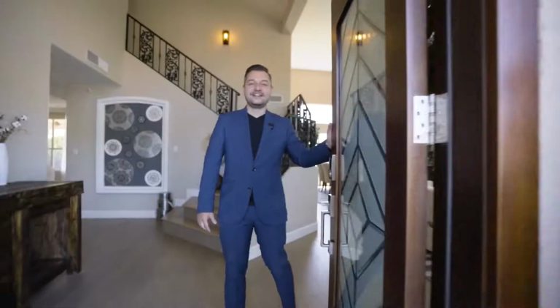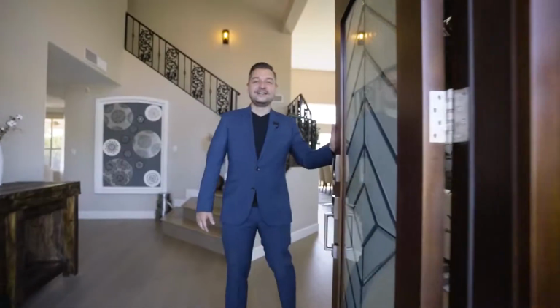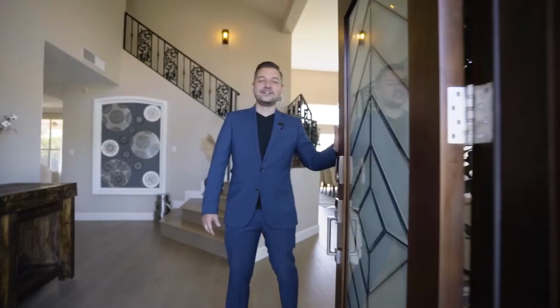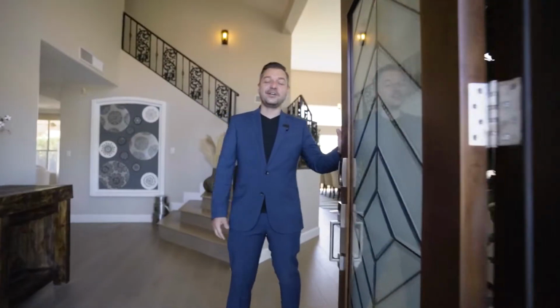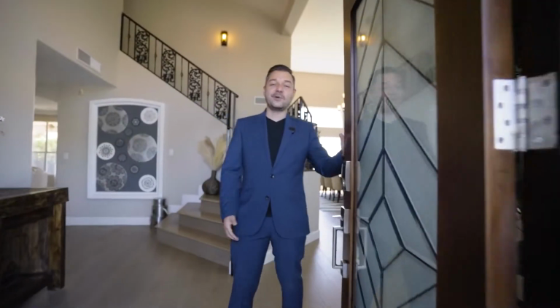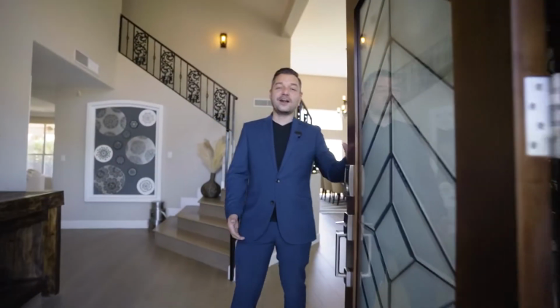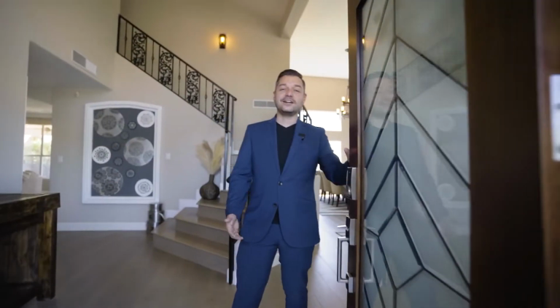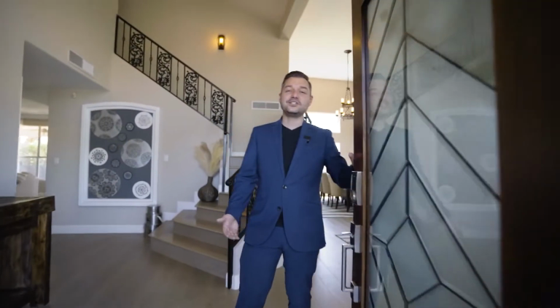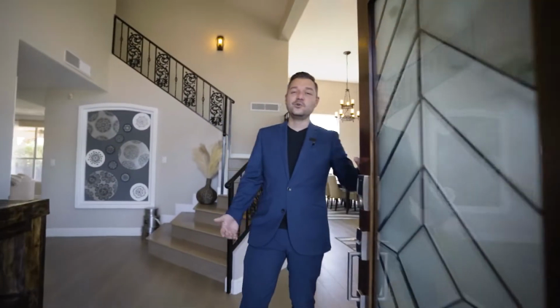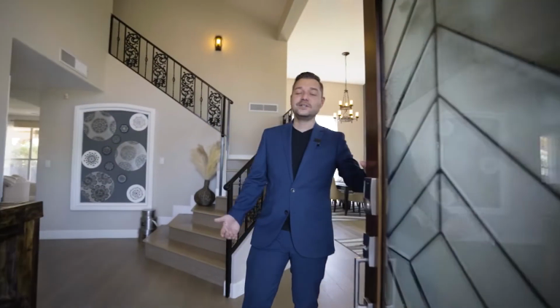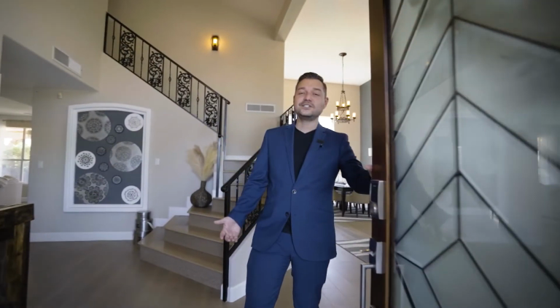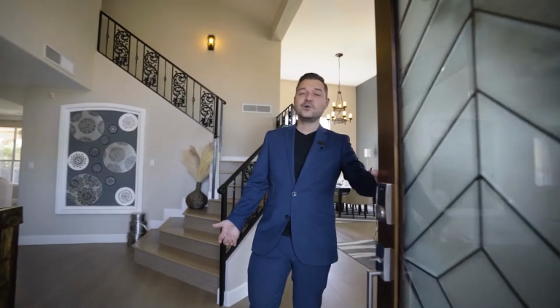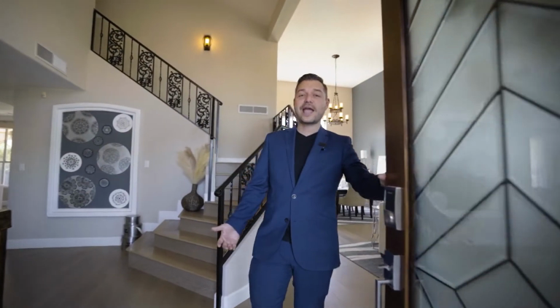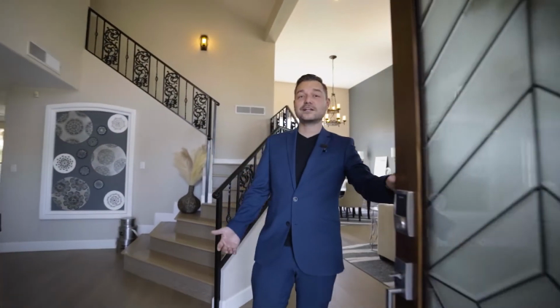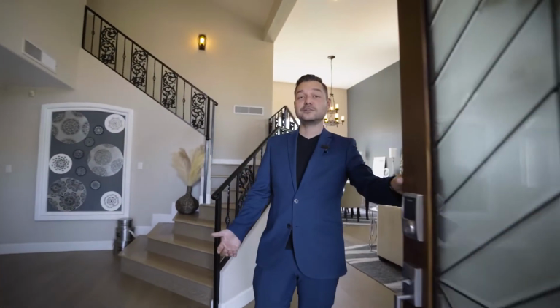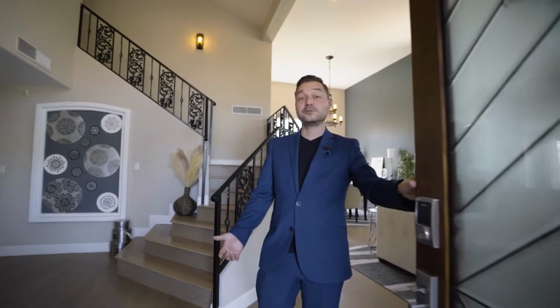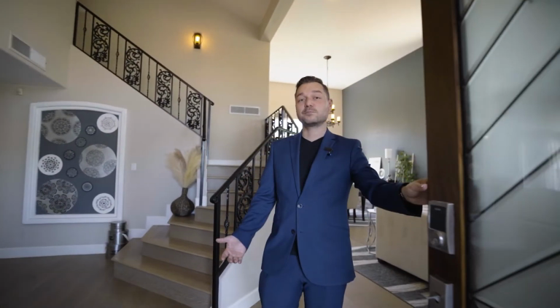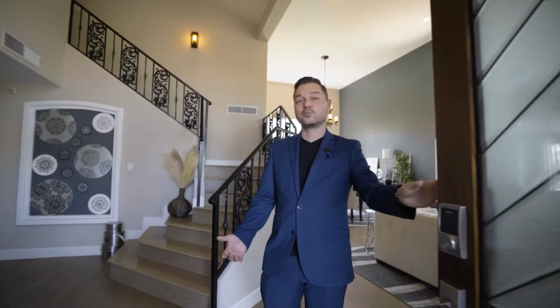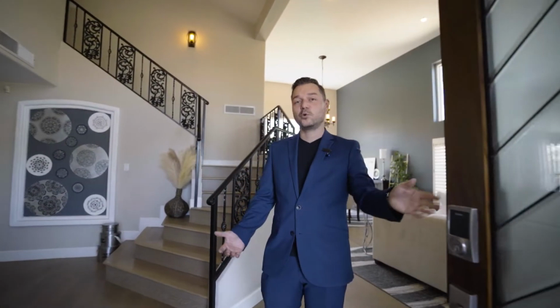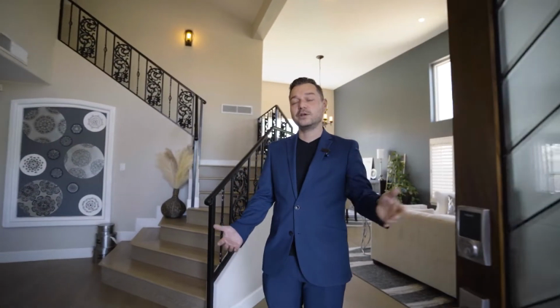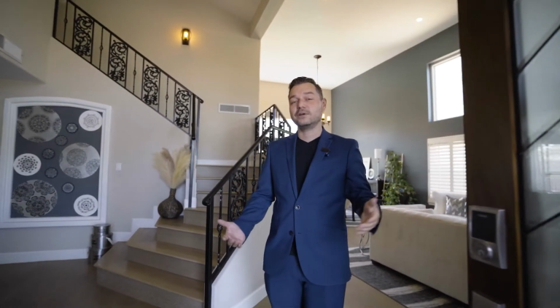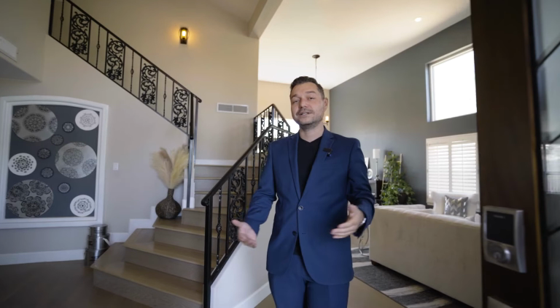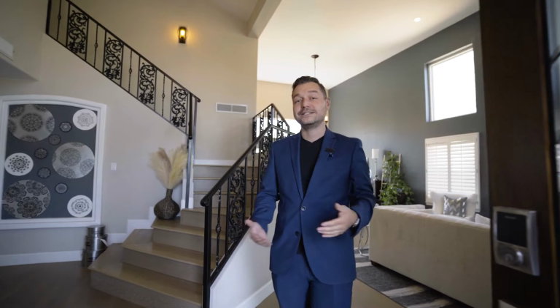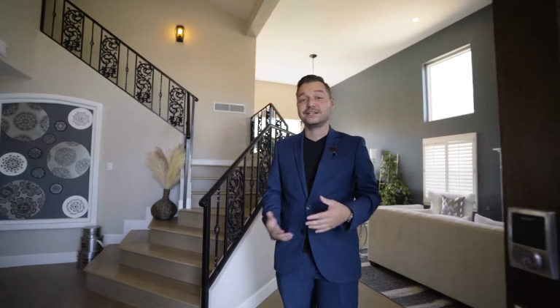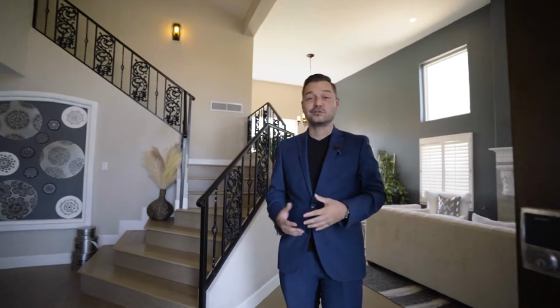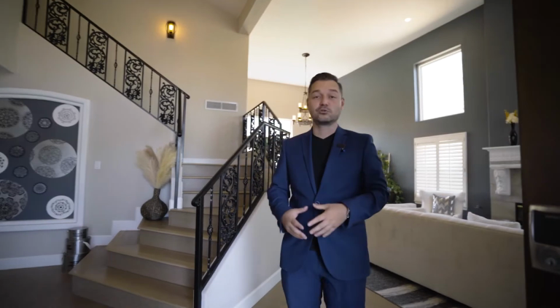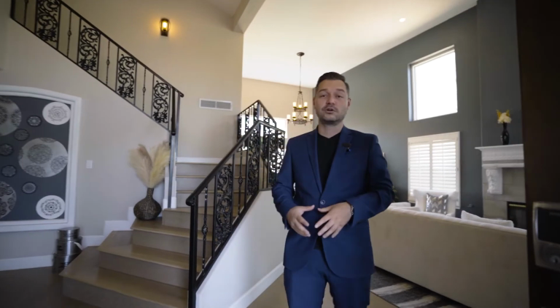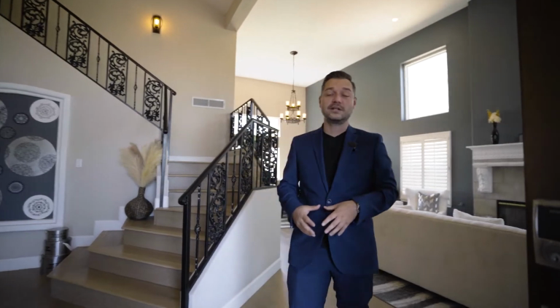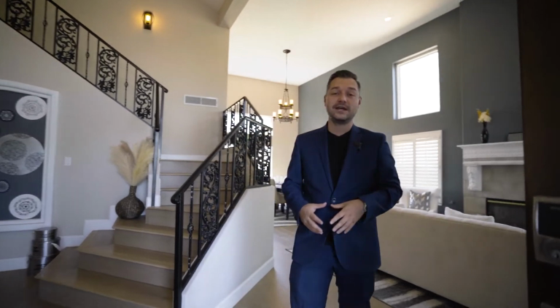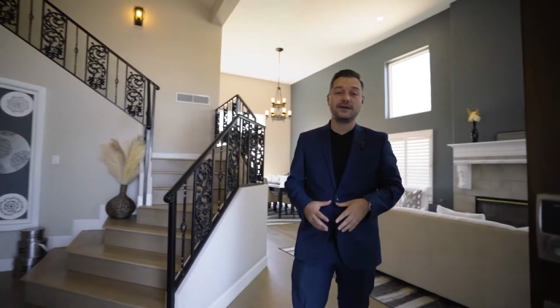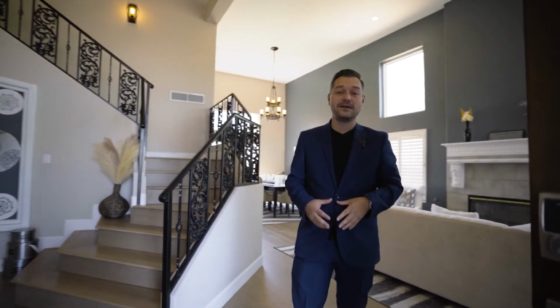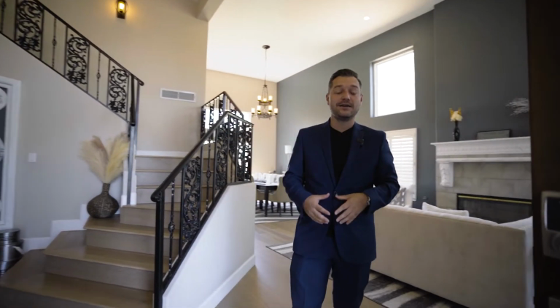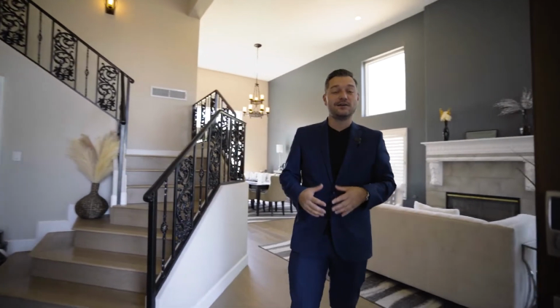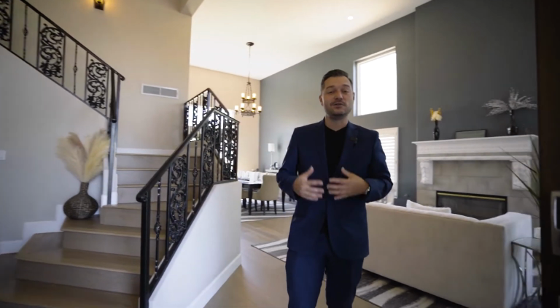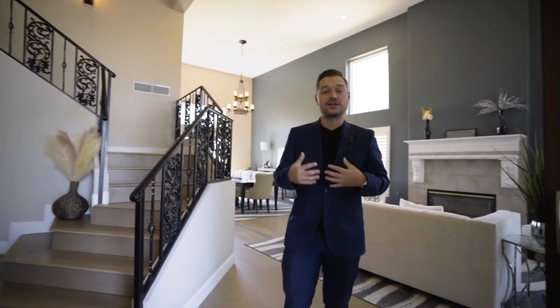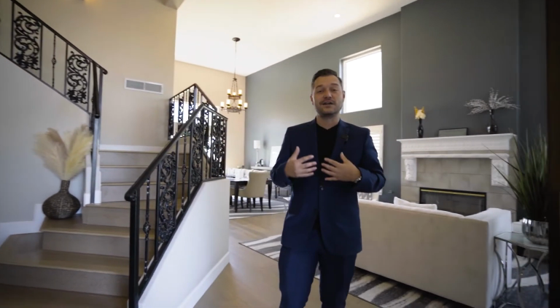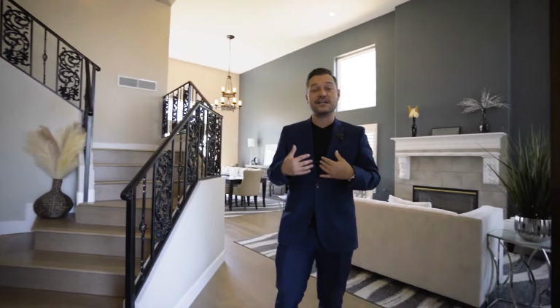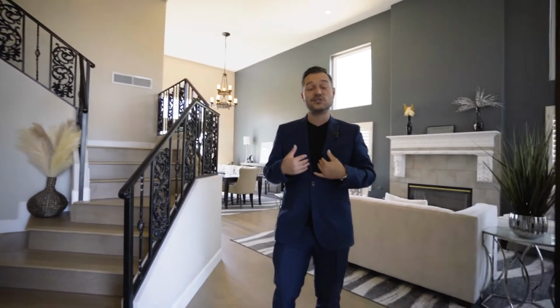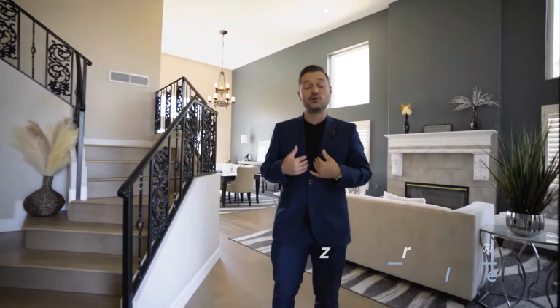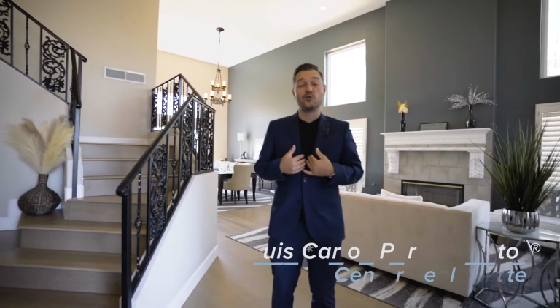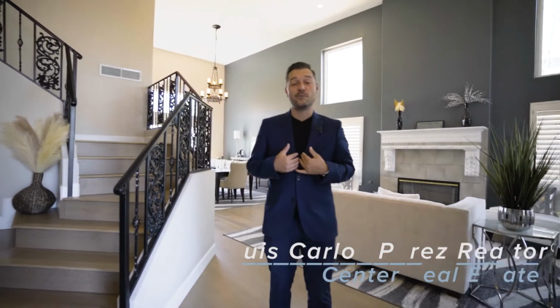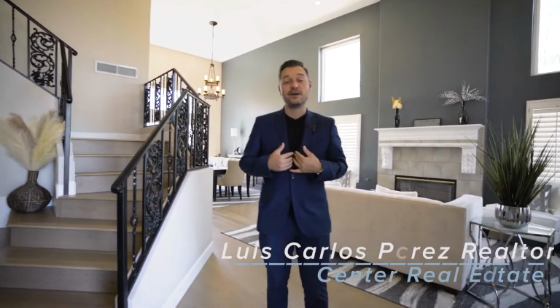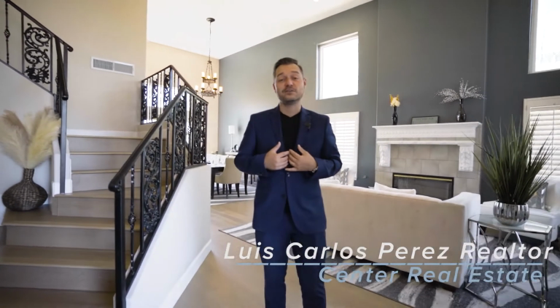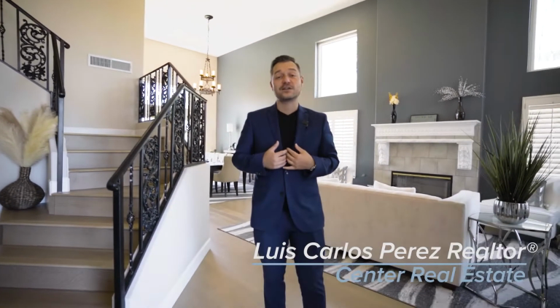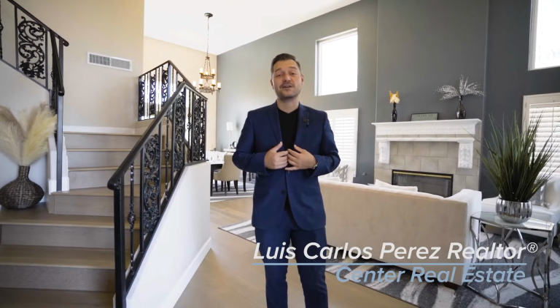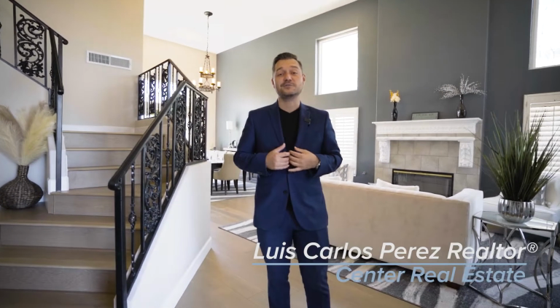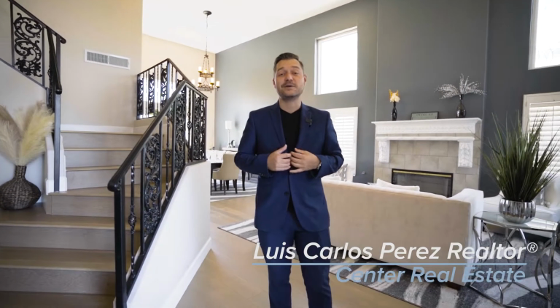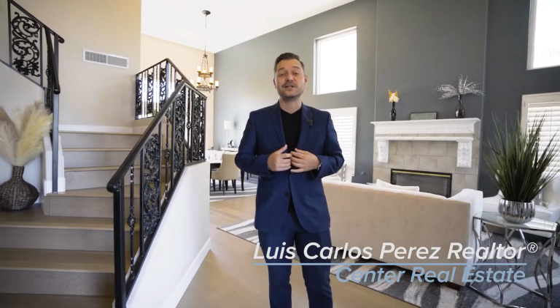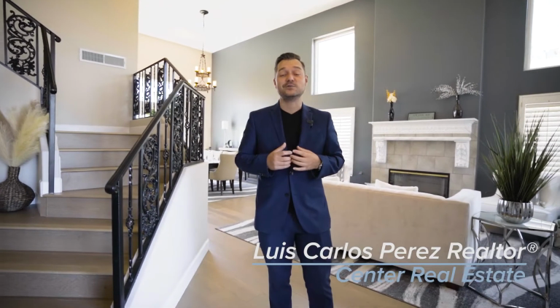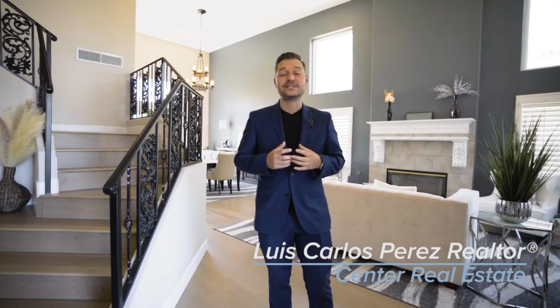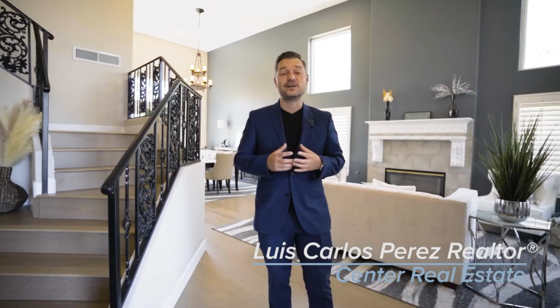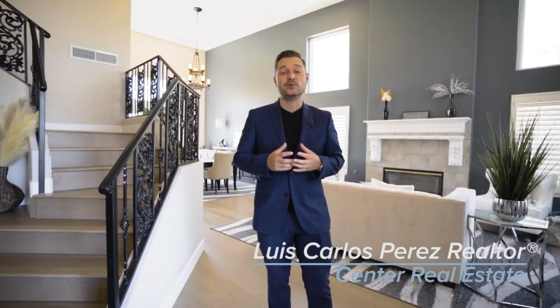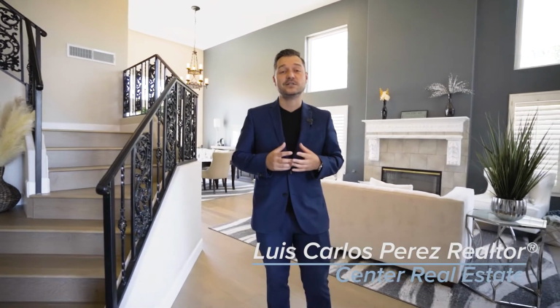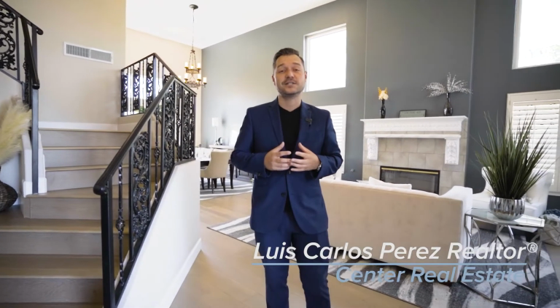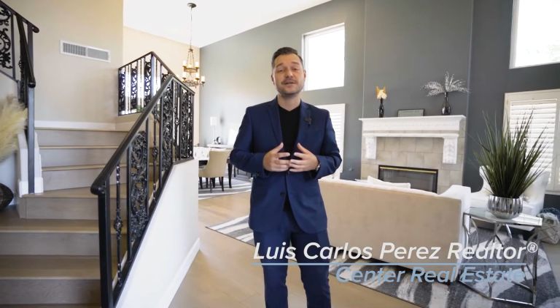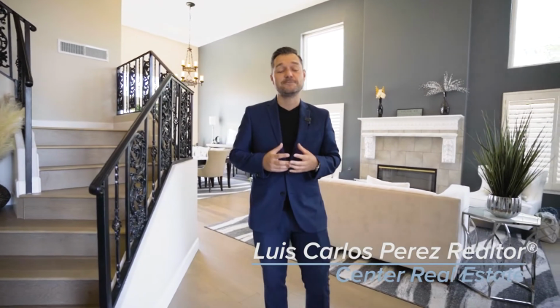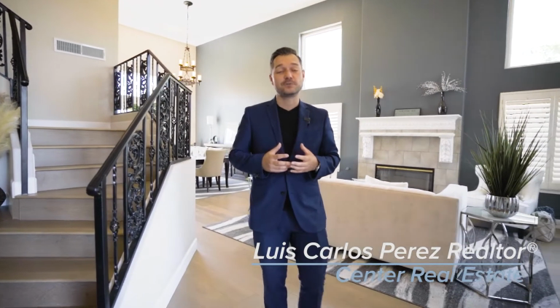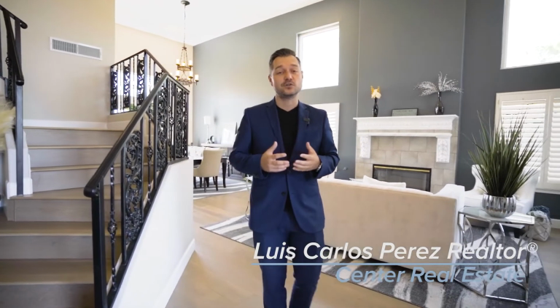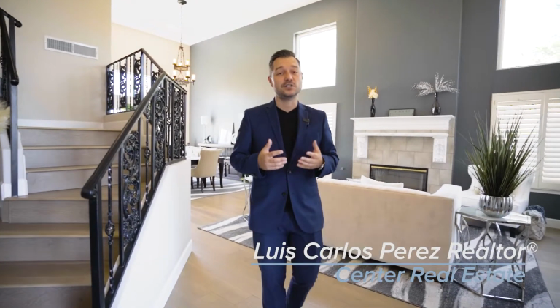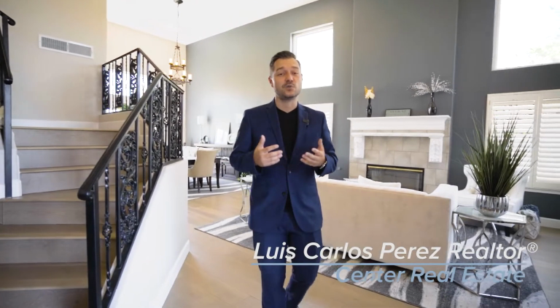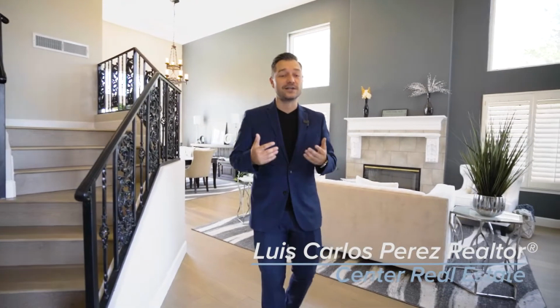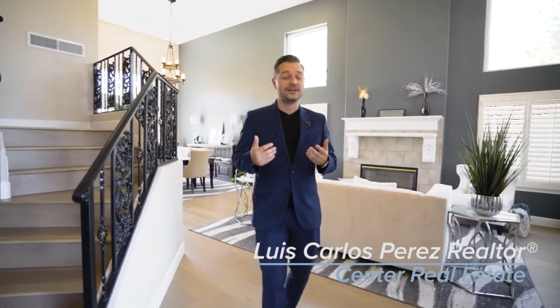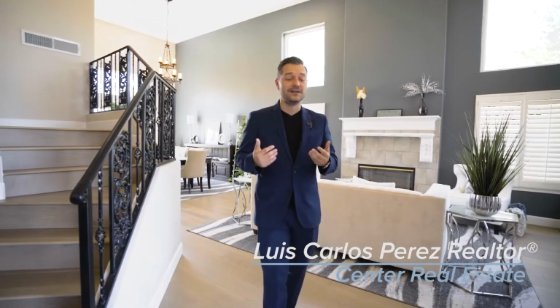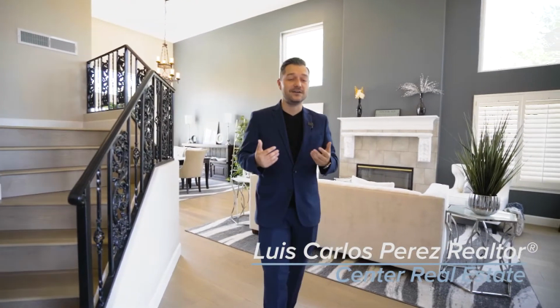So here we are at 212 Cactus Point. We're going to take a tour today. In case you don't know me, I'm Carlos Perez with Center Real Estate. So let's walk in here.